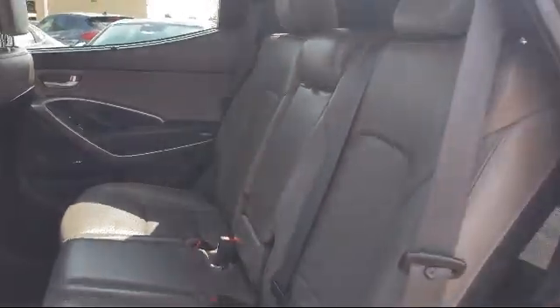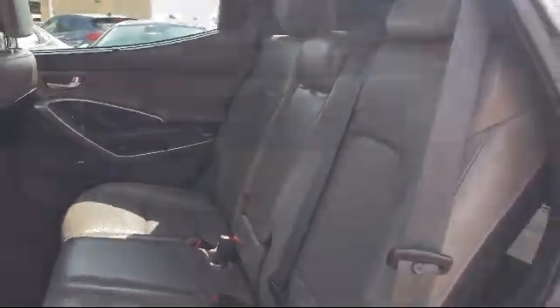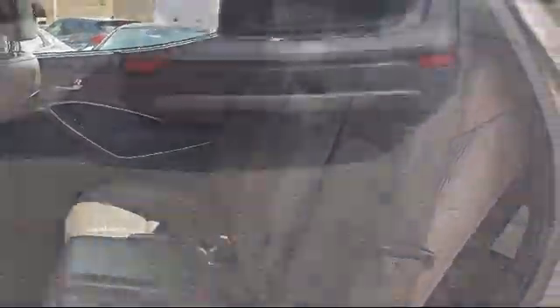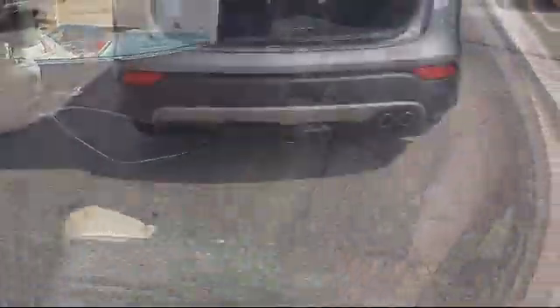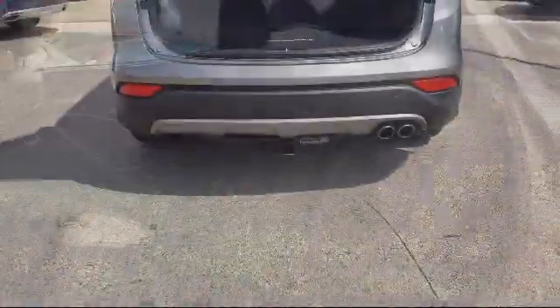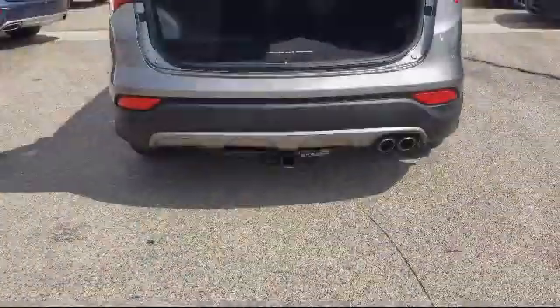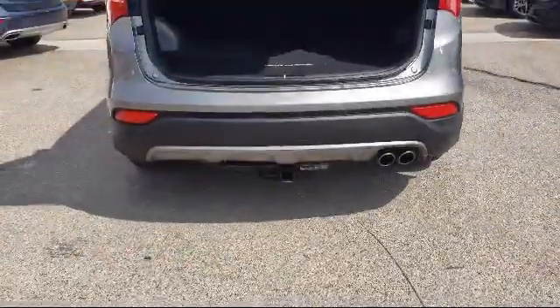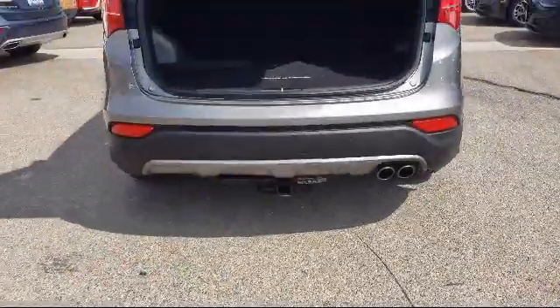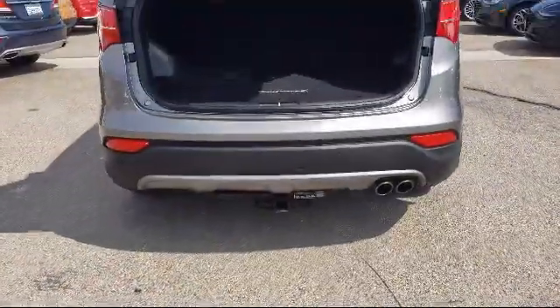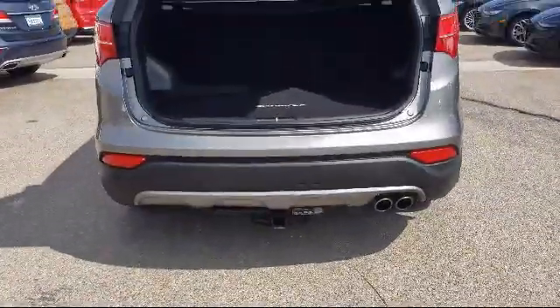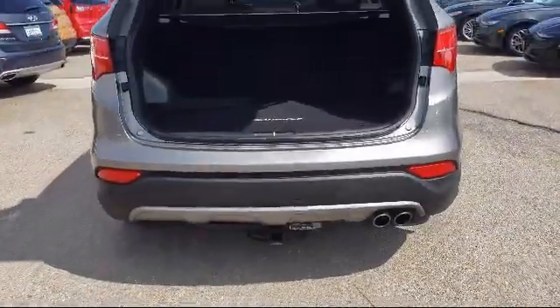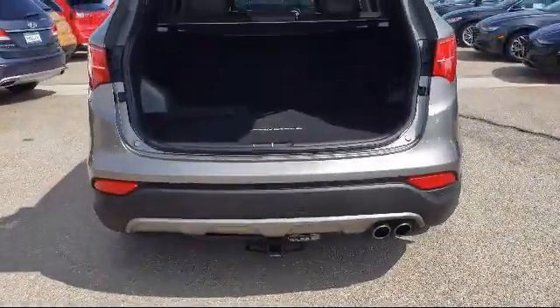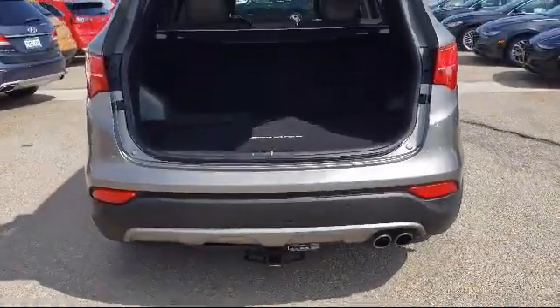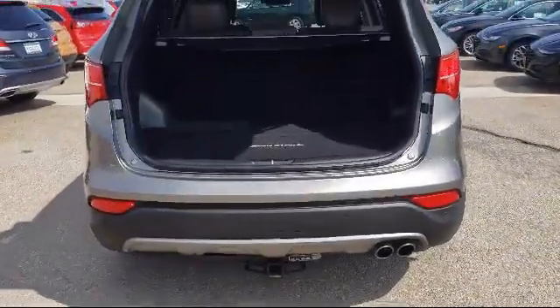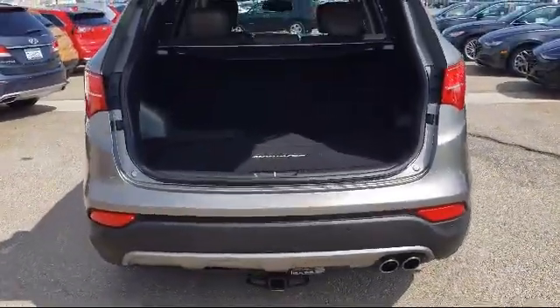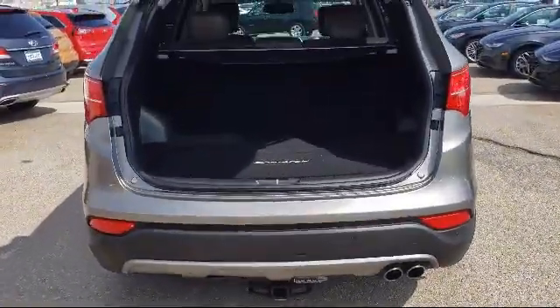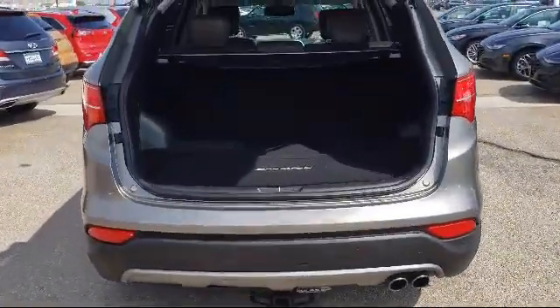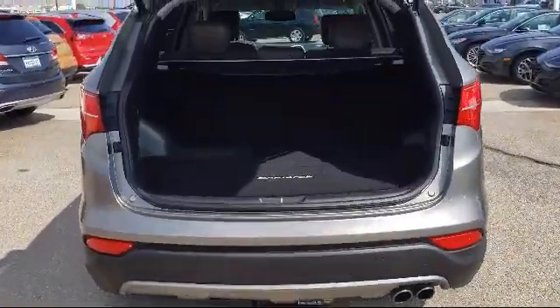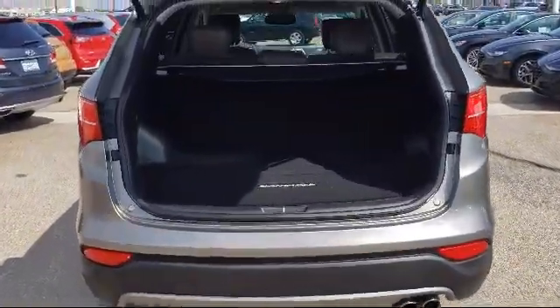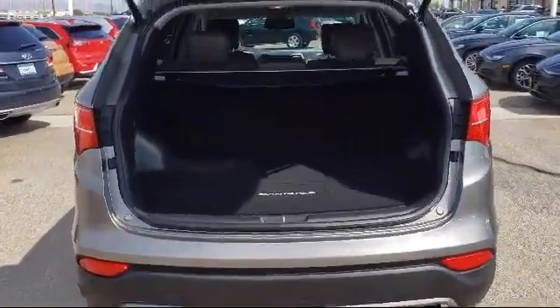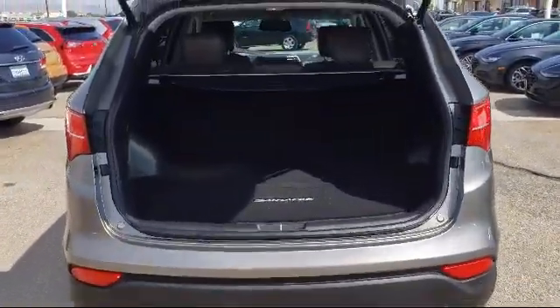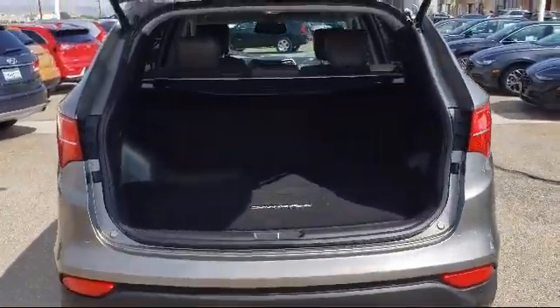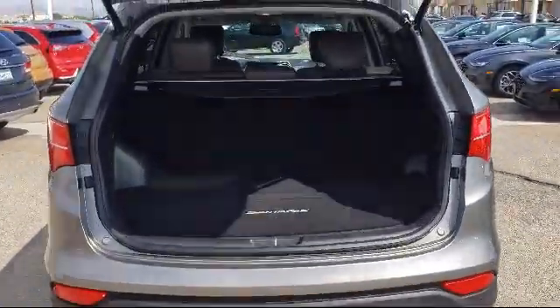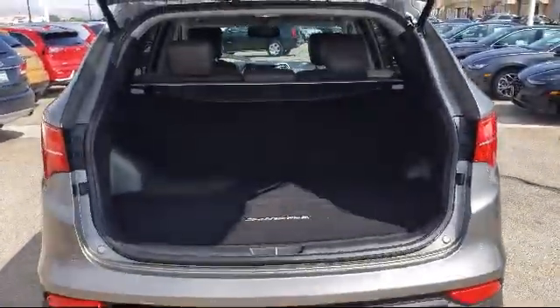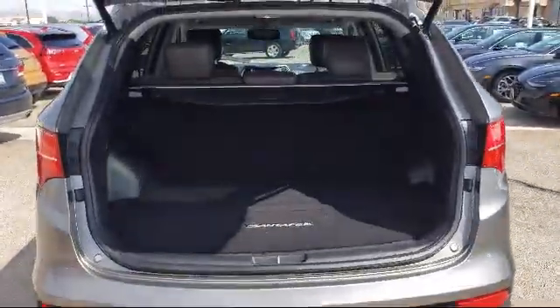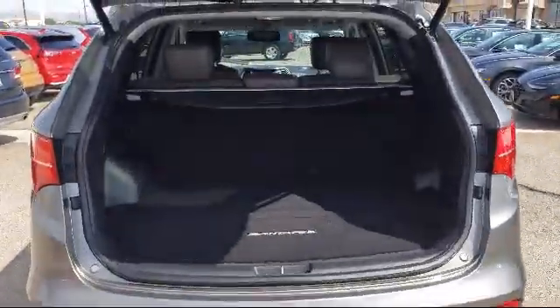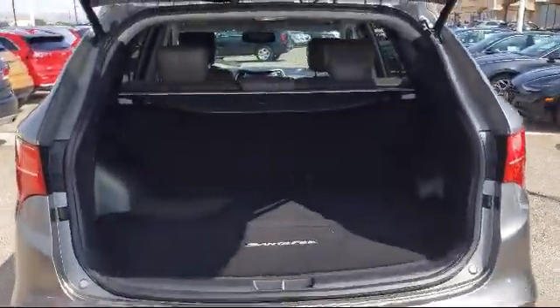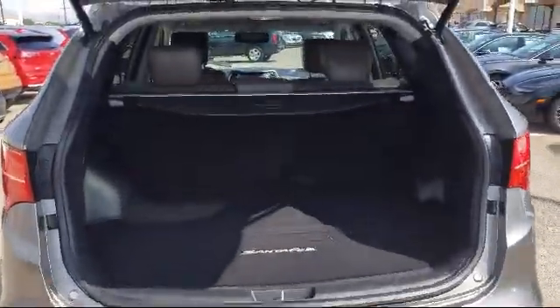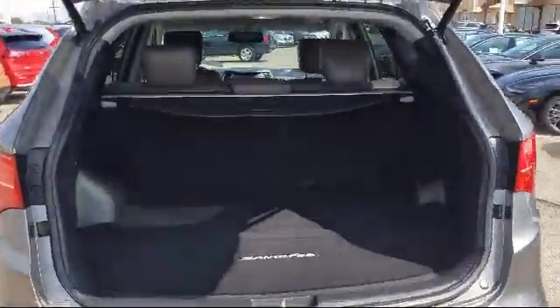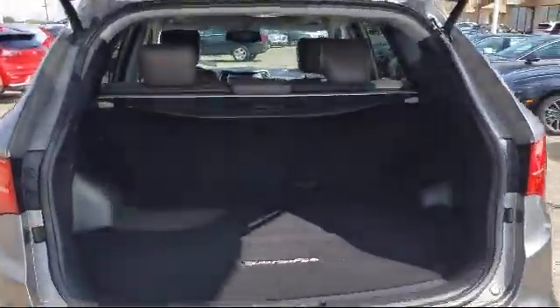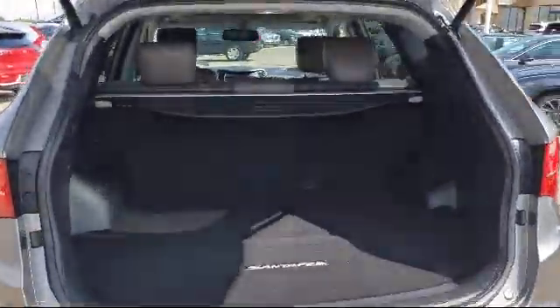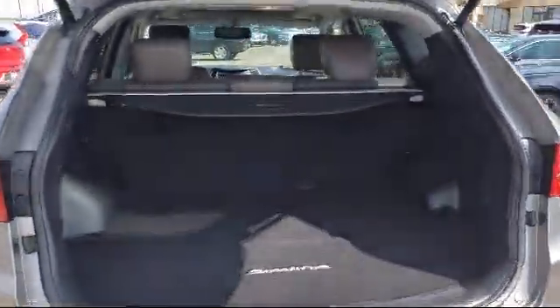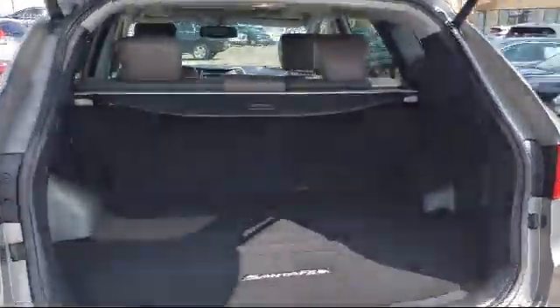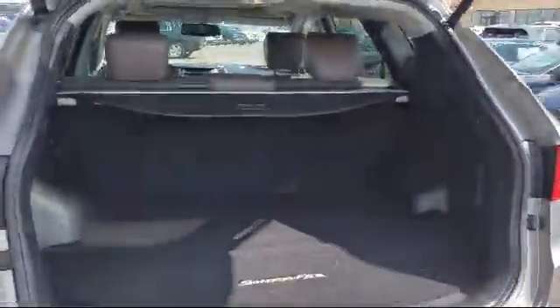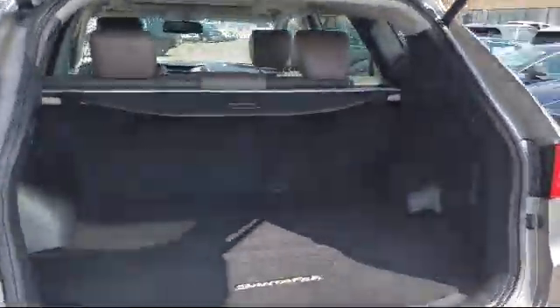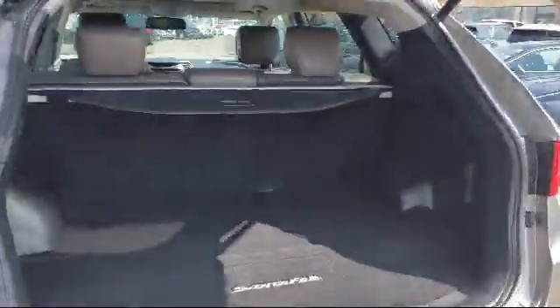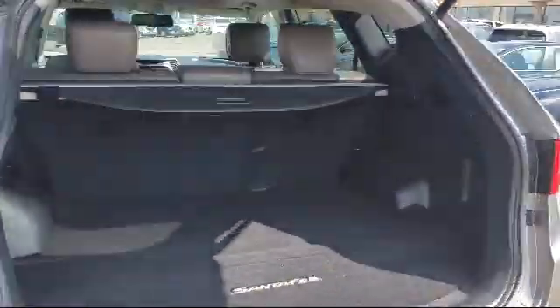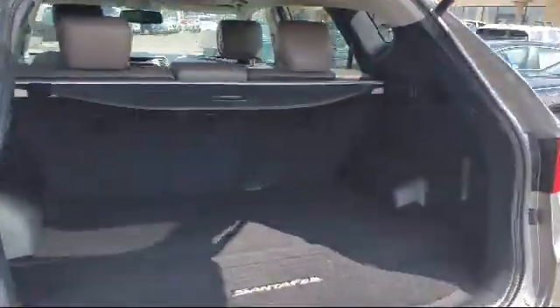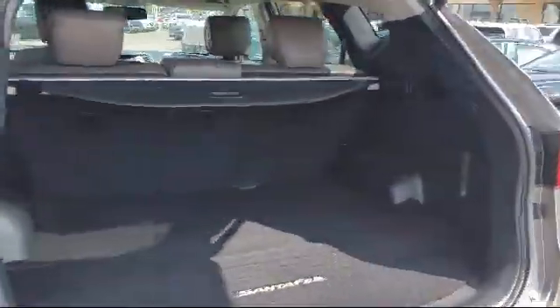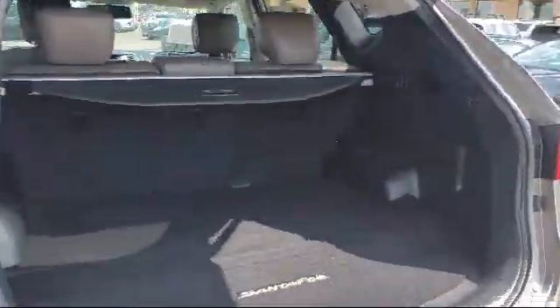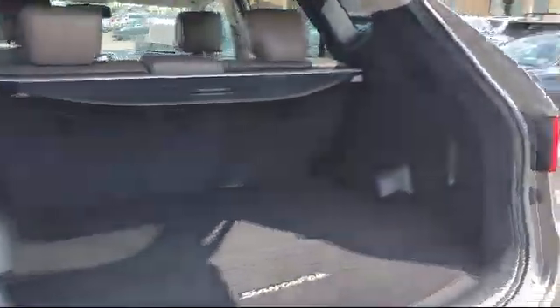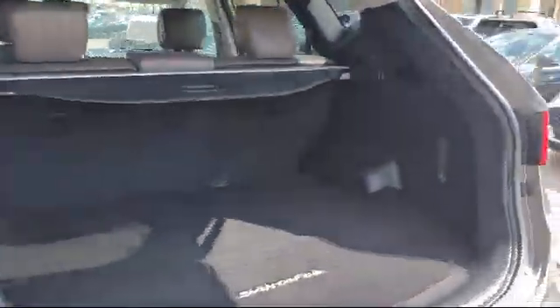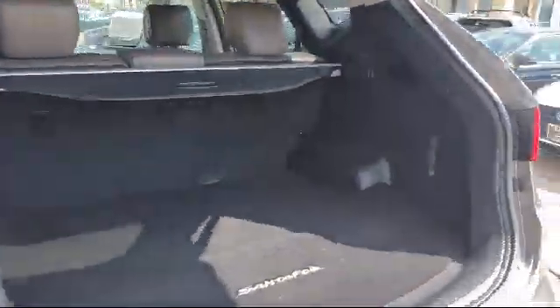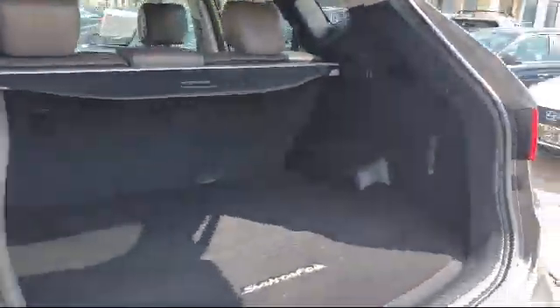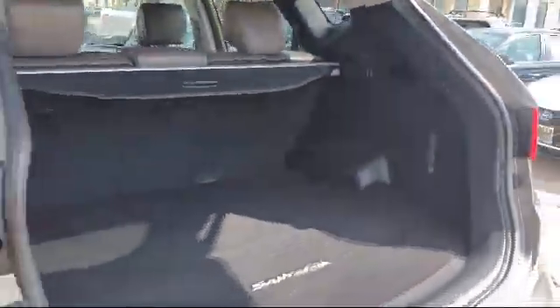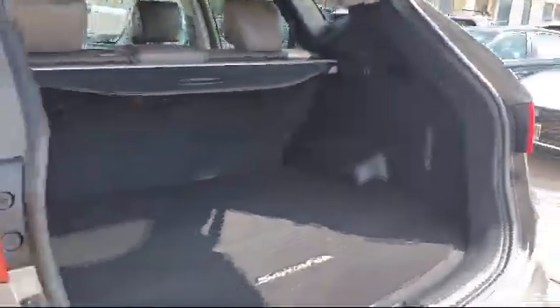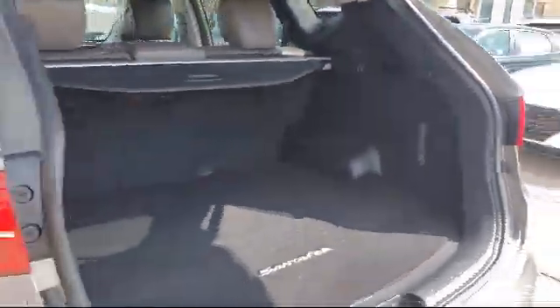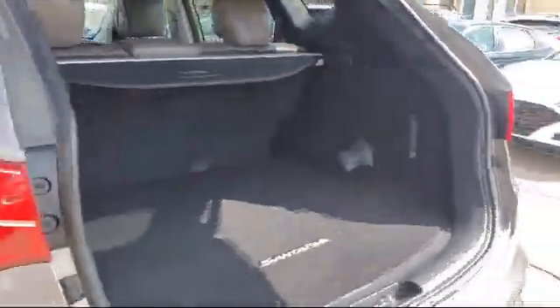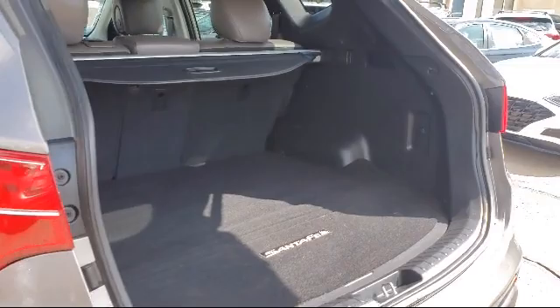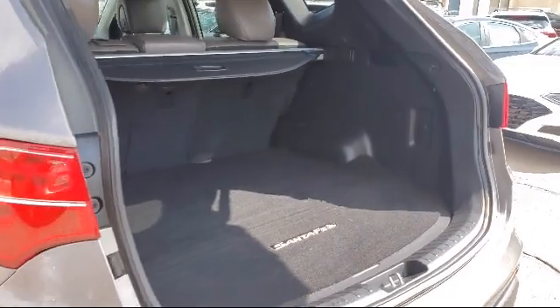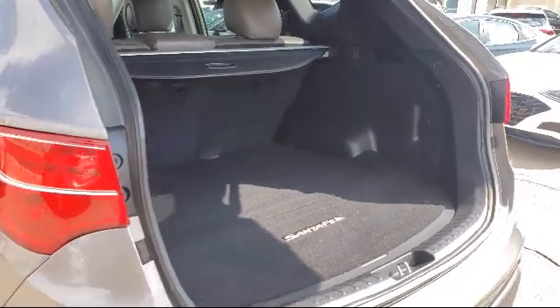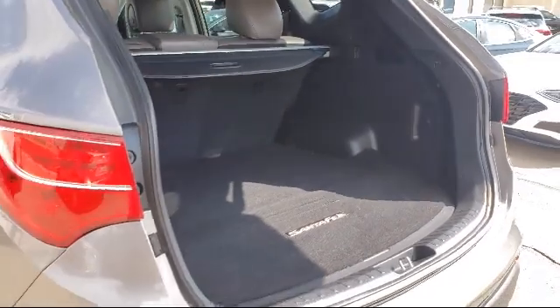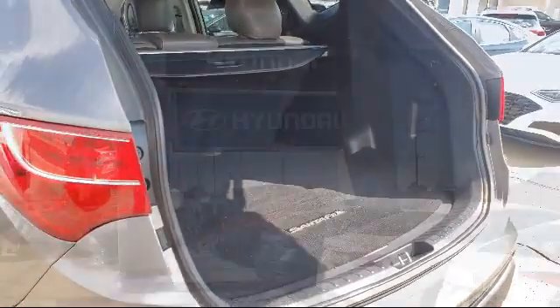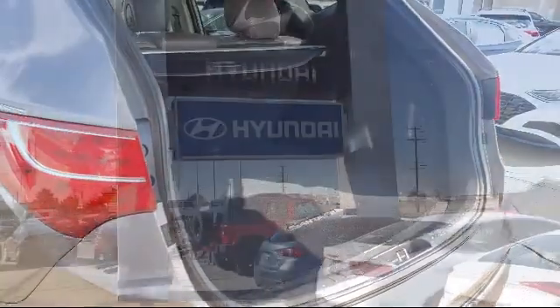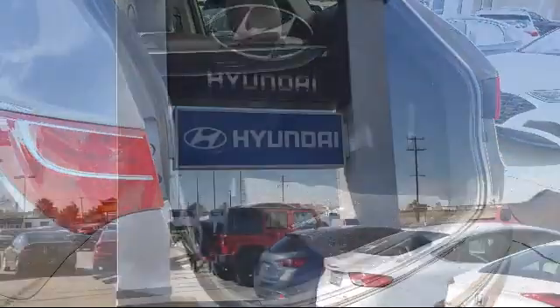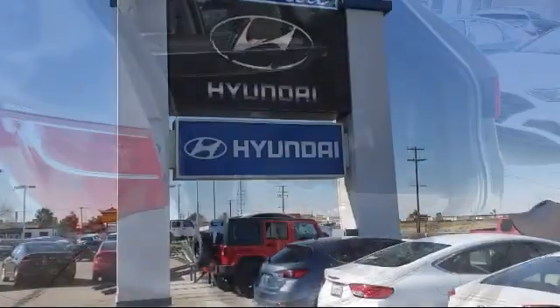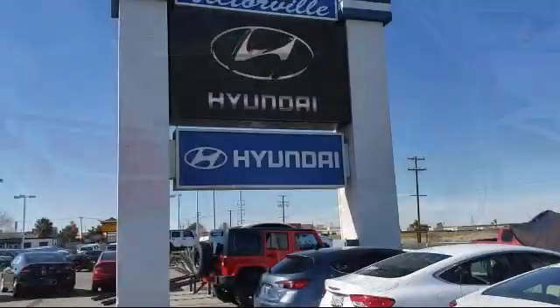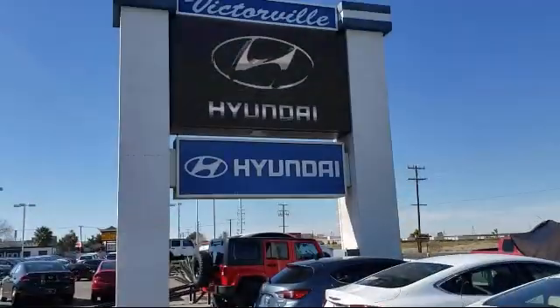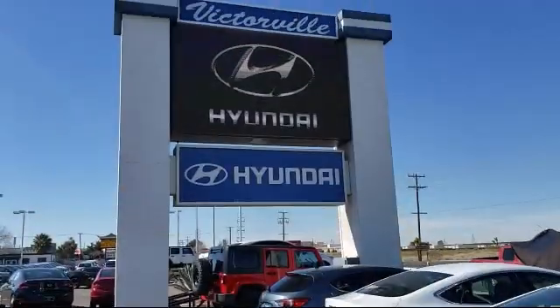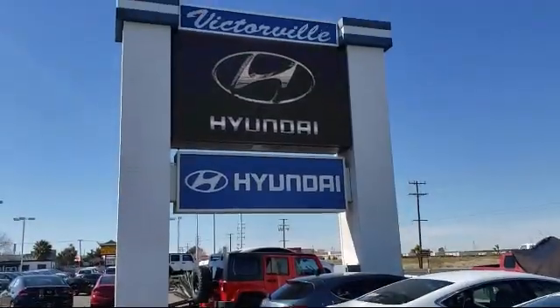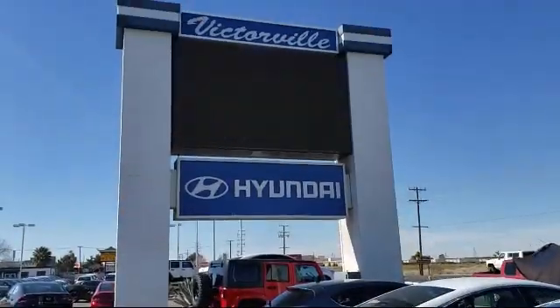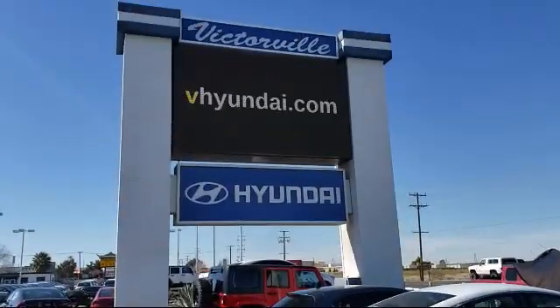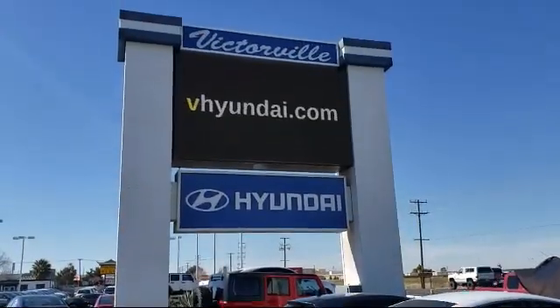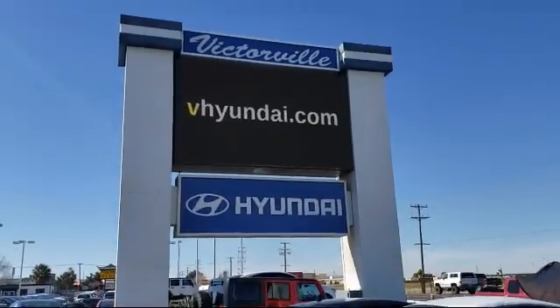So come see us today. Victorville Hyundai is located at 14821 Palmdale Road in Victorville.